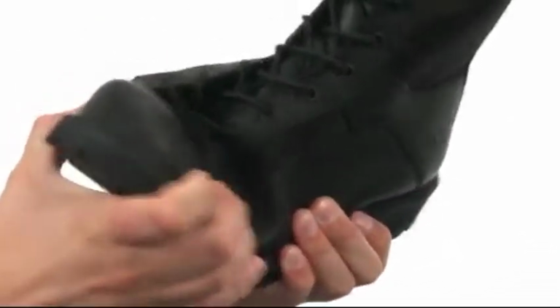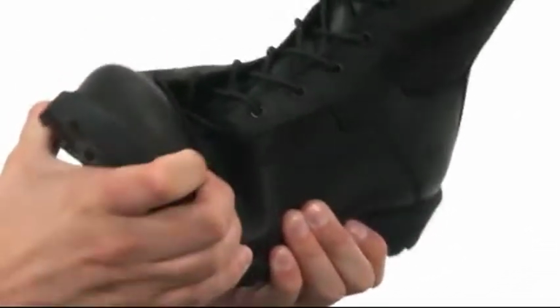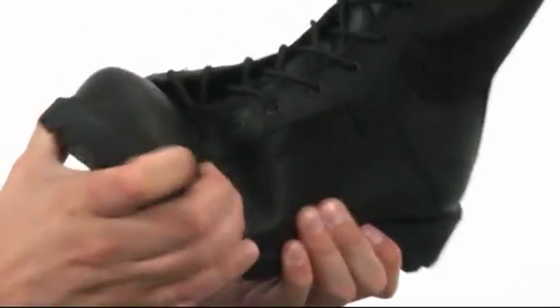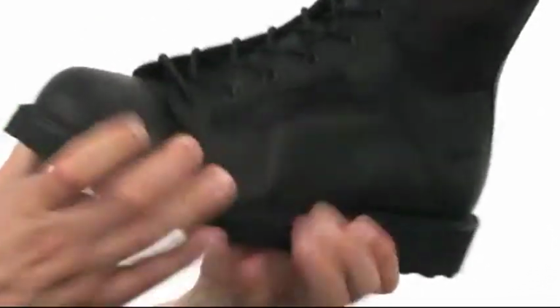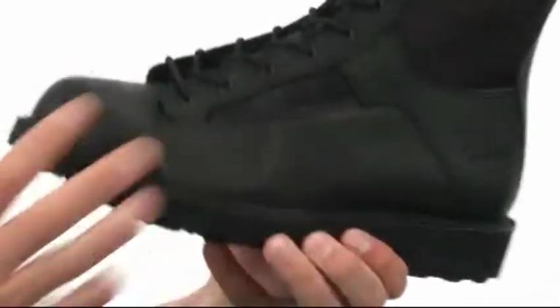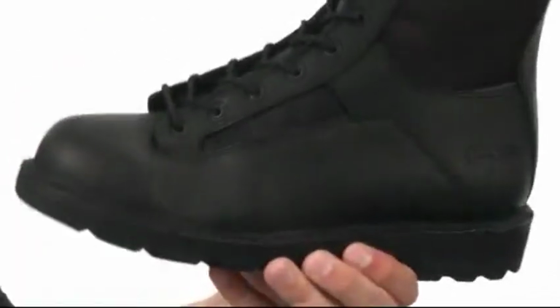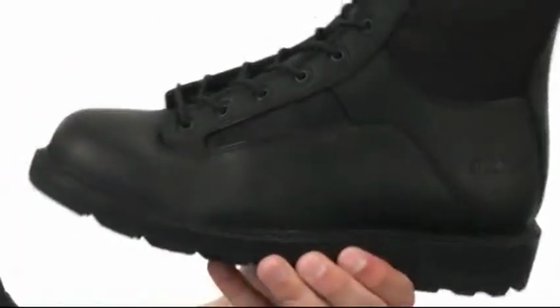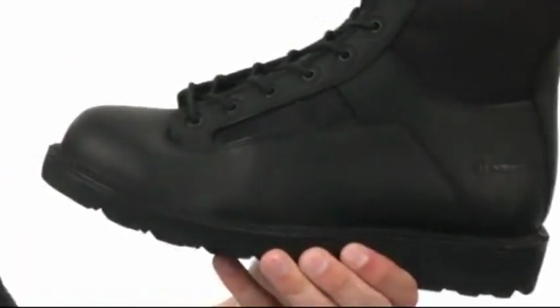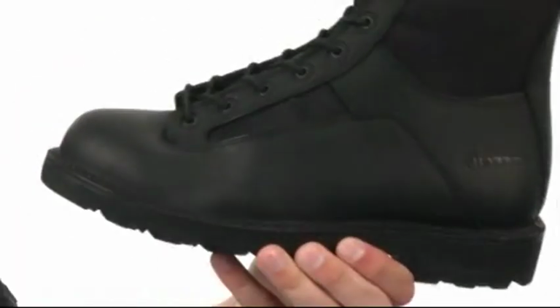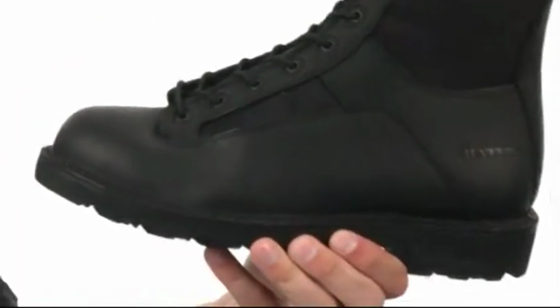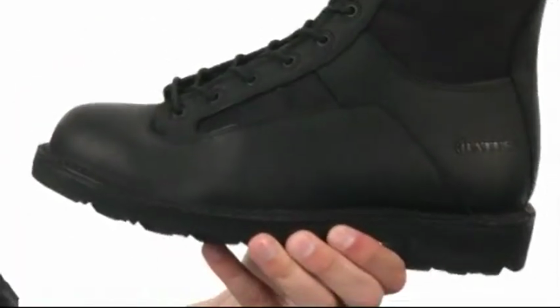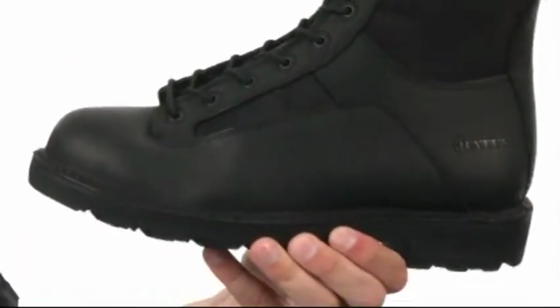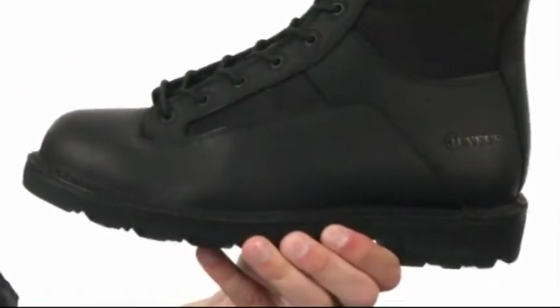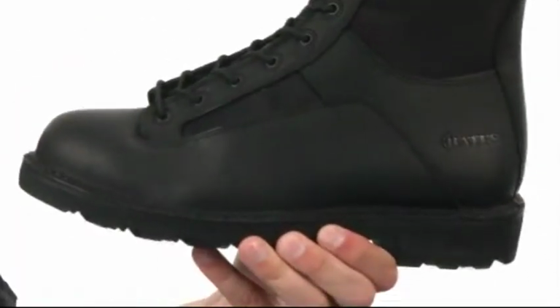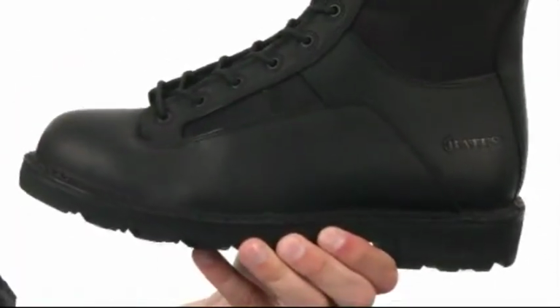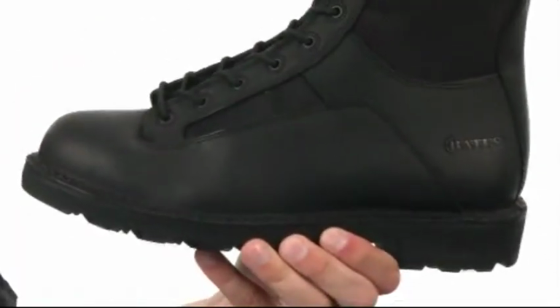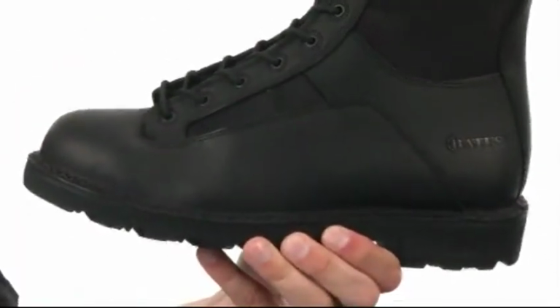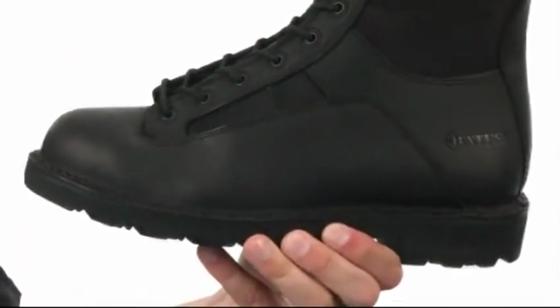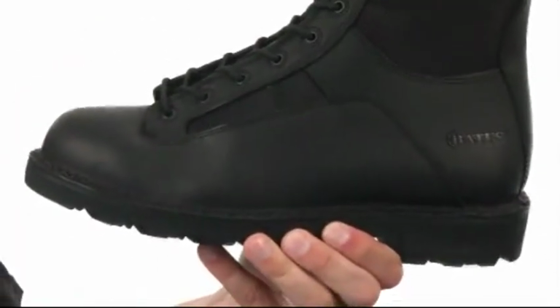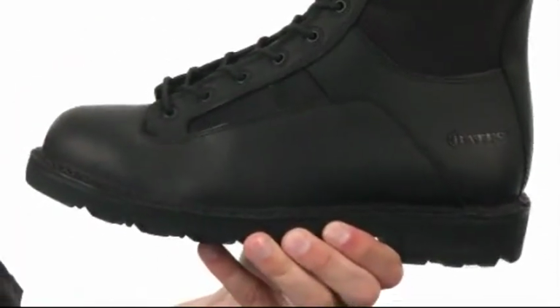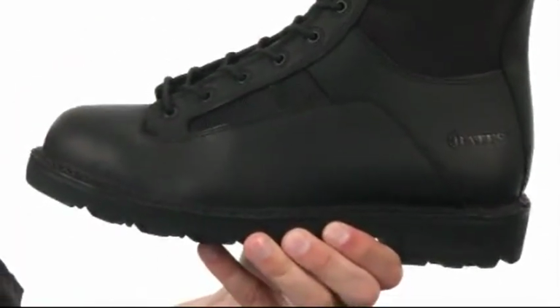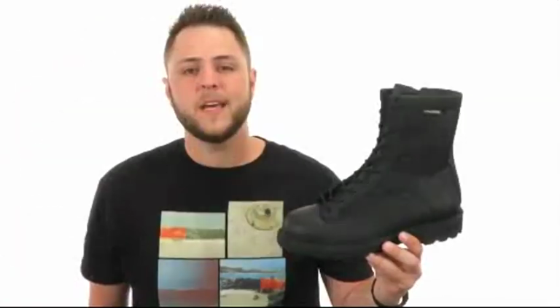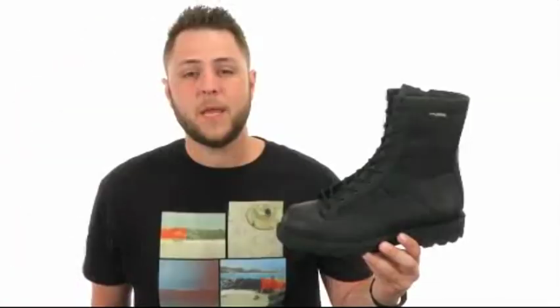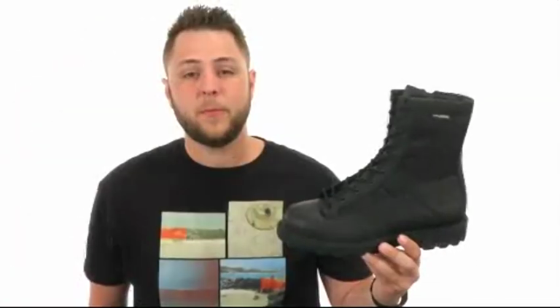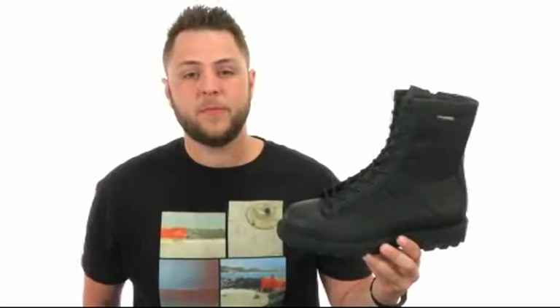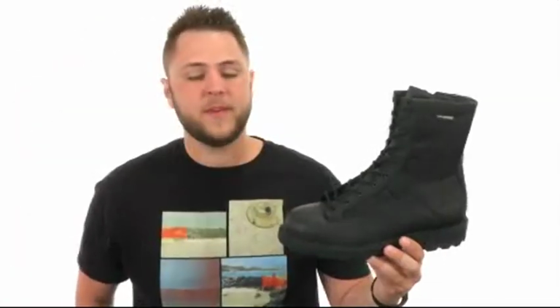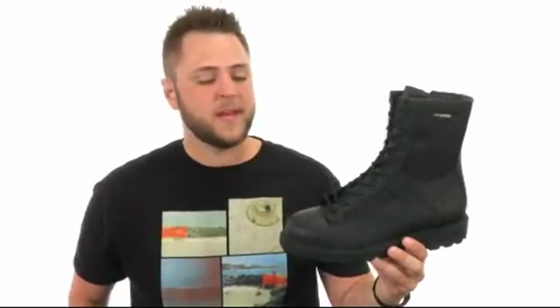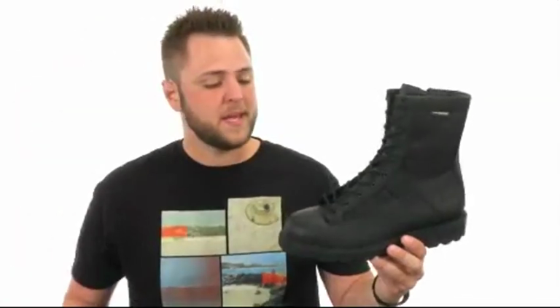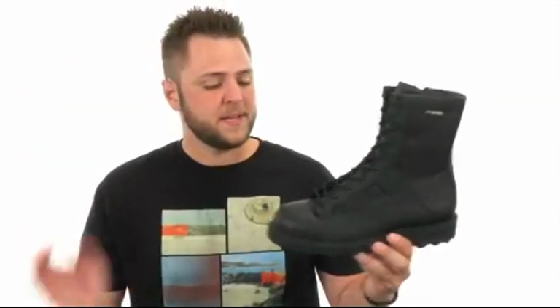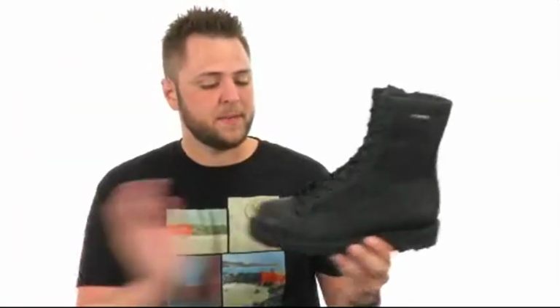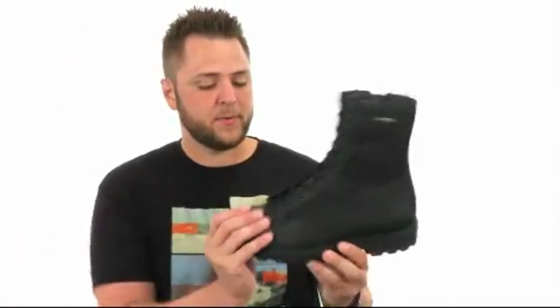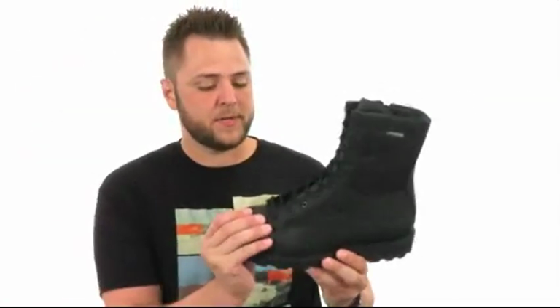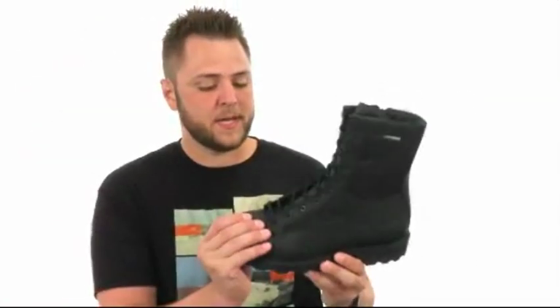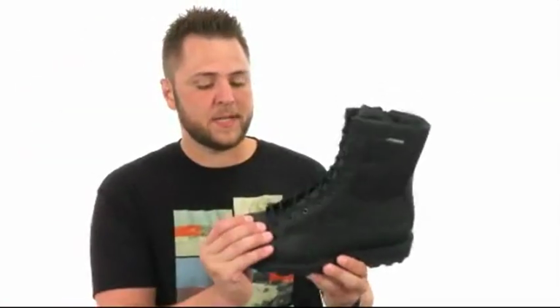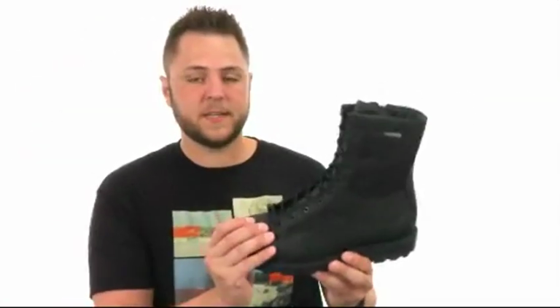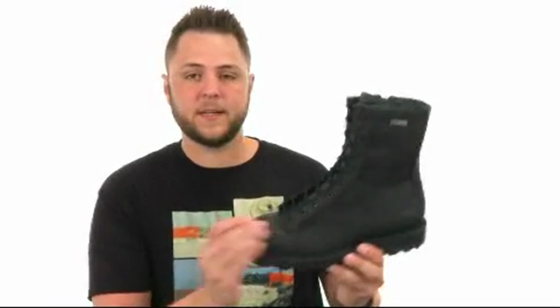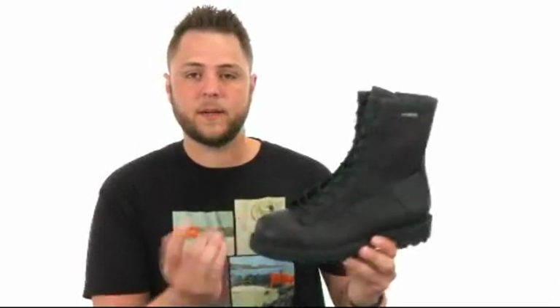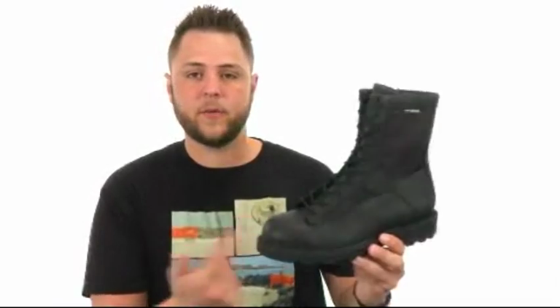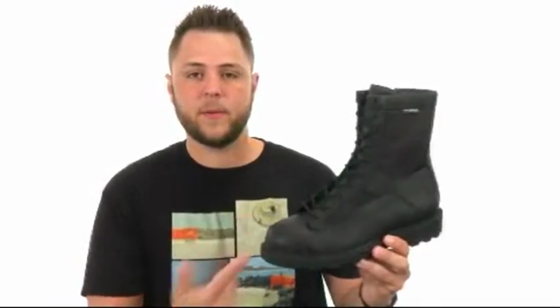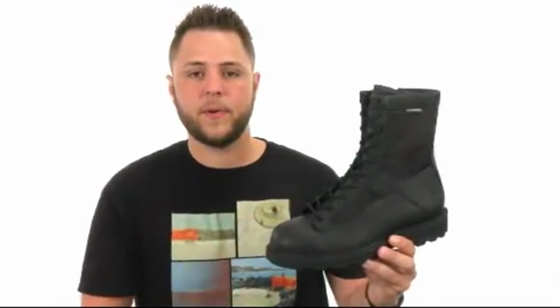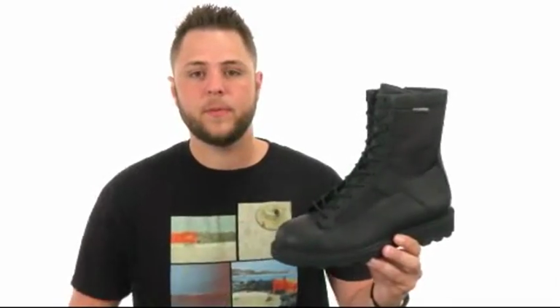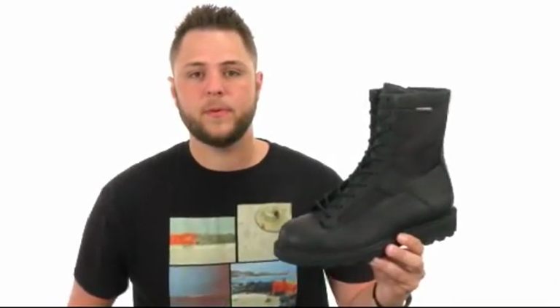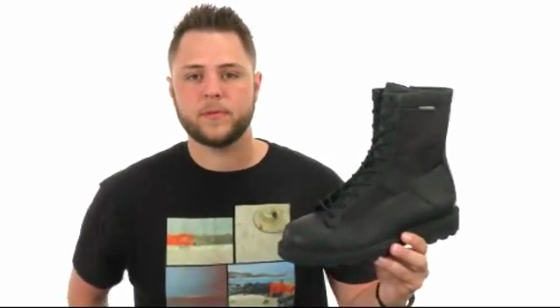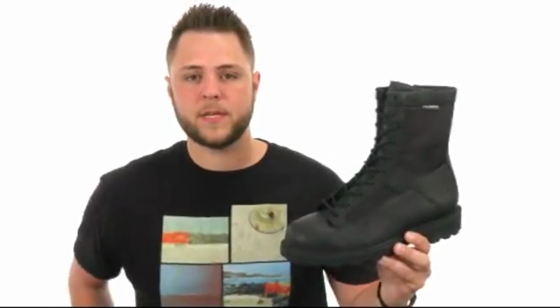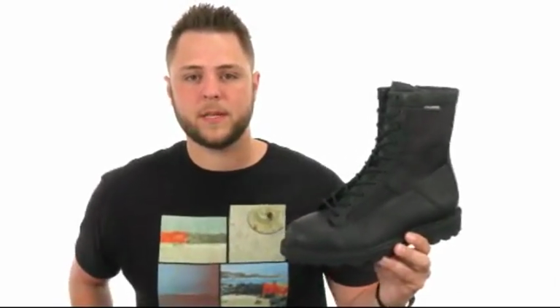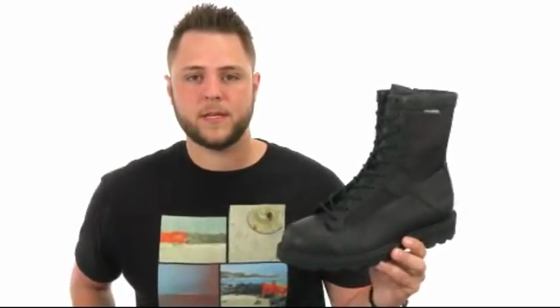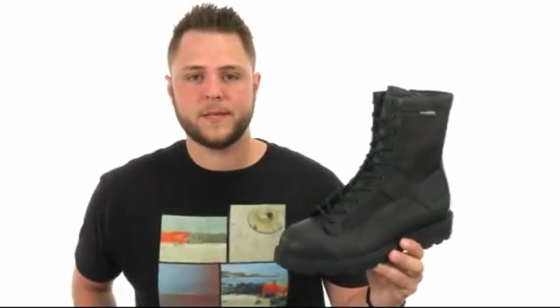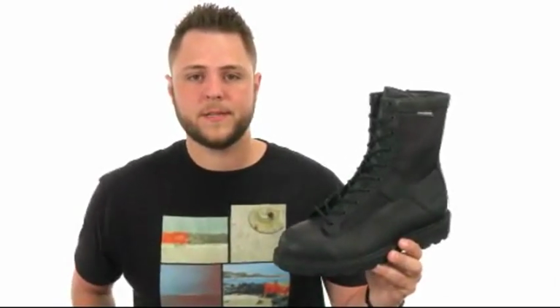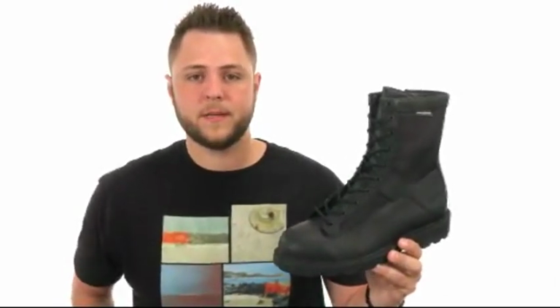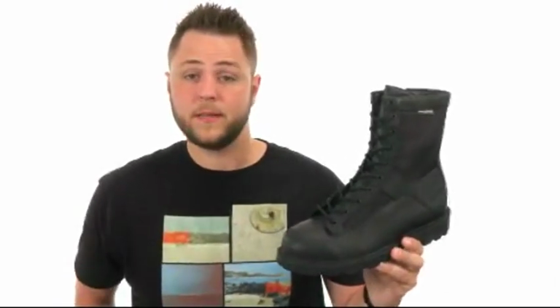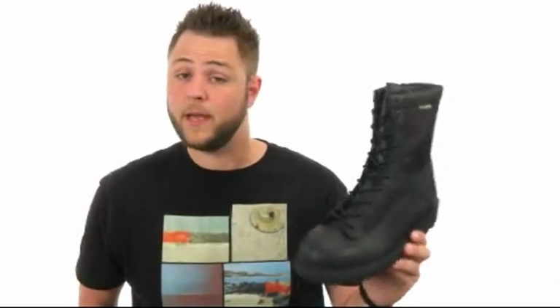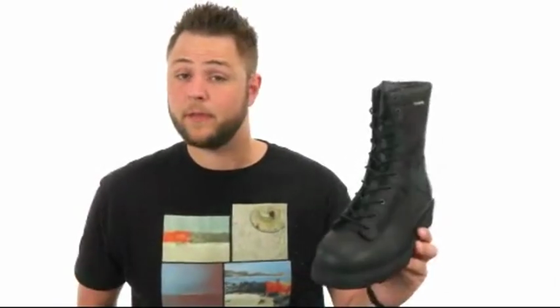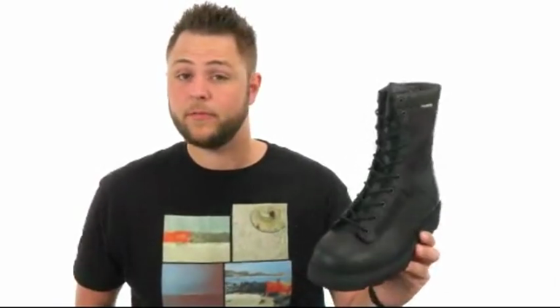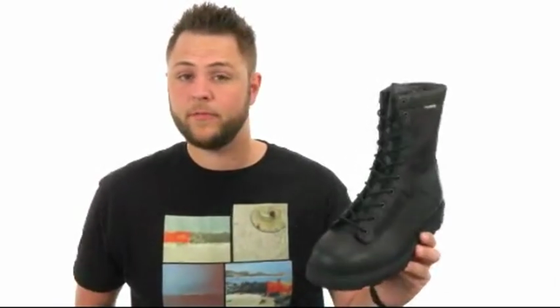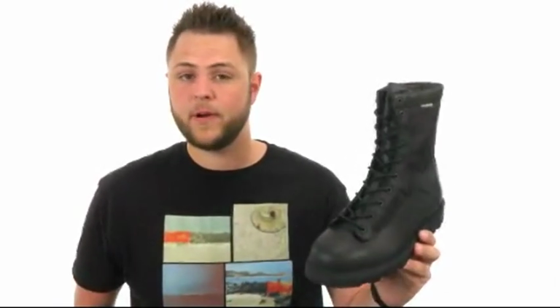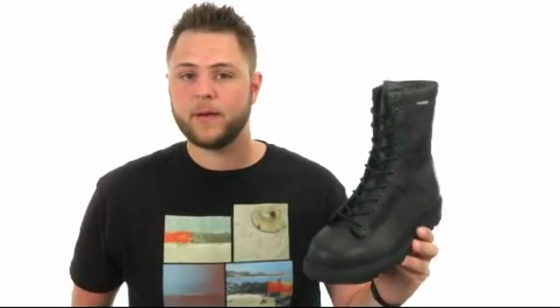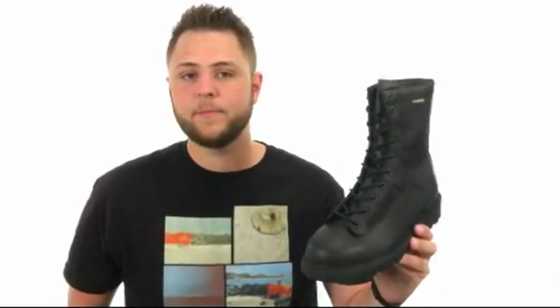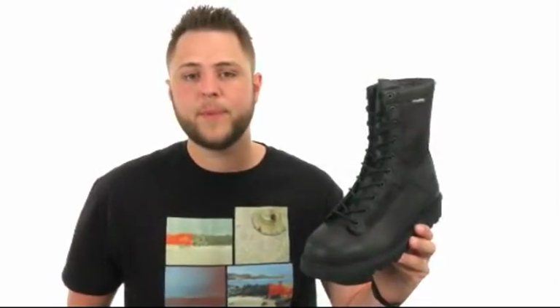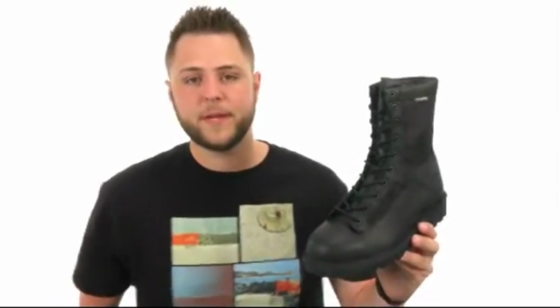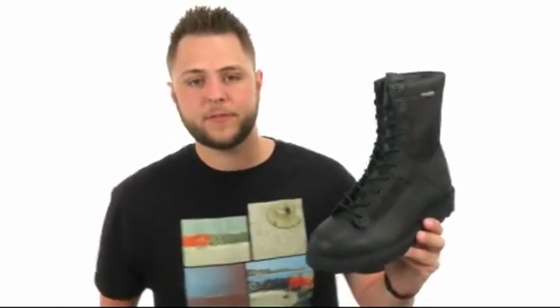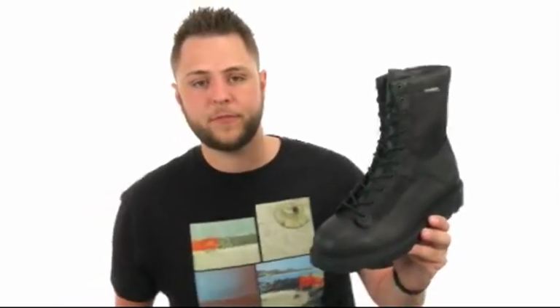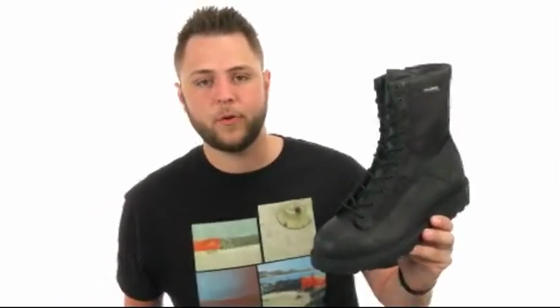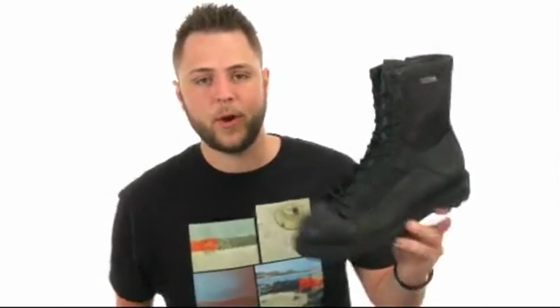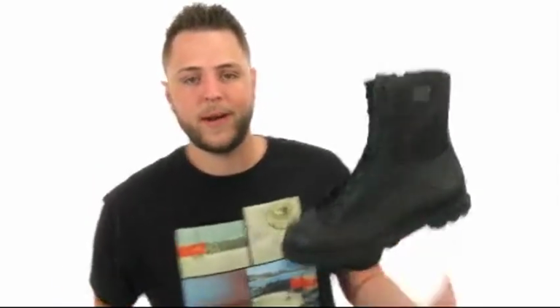It also has a pretty good flex to keep your feet nice and protected. These are a great pair of boots from Bates Footwear.